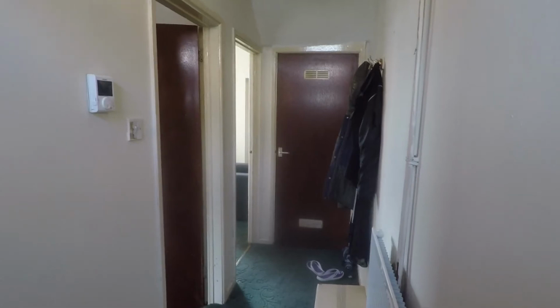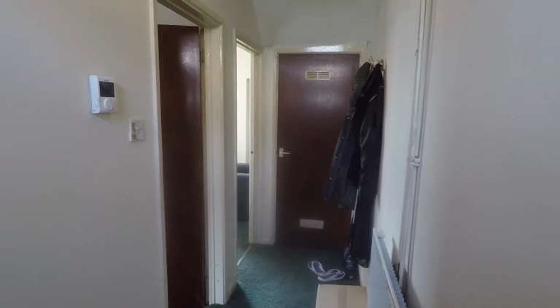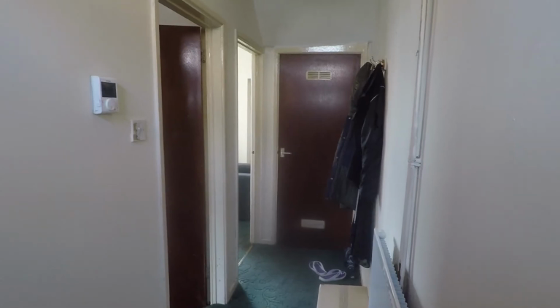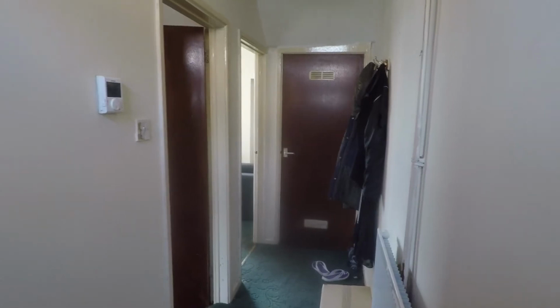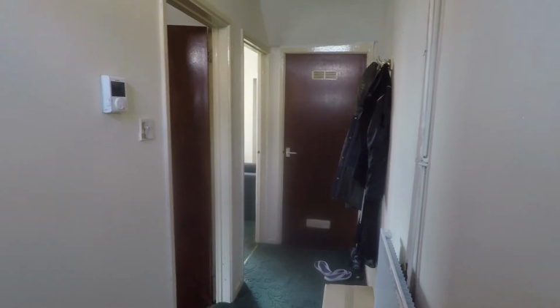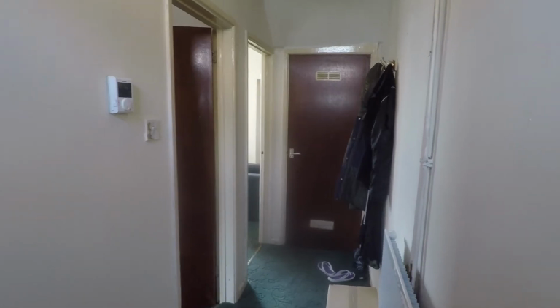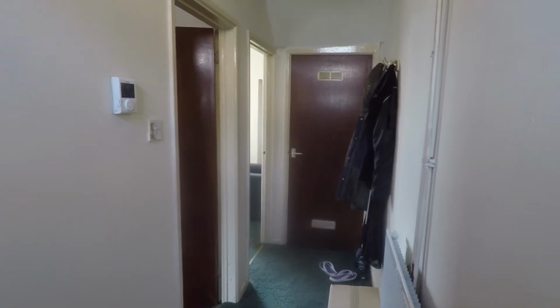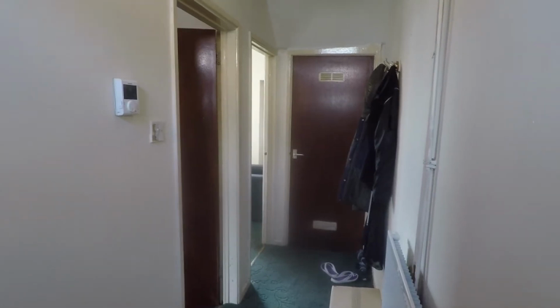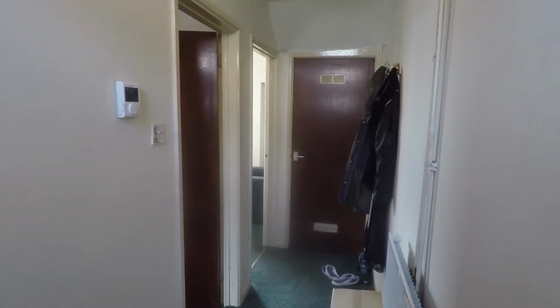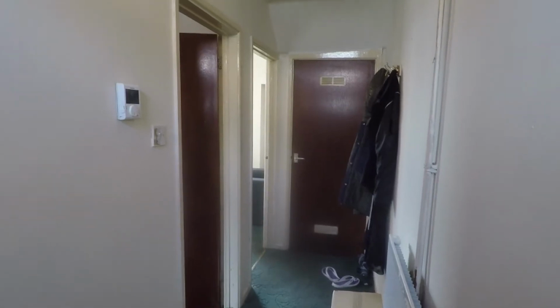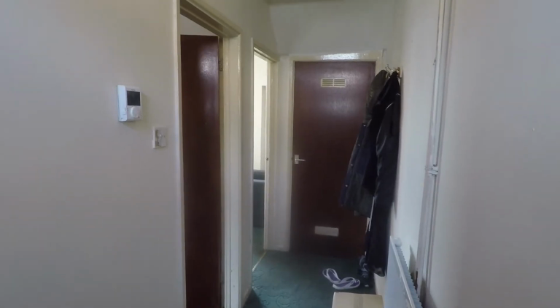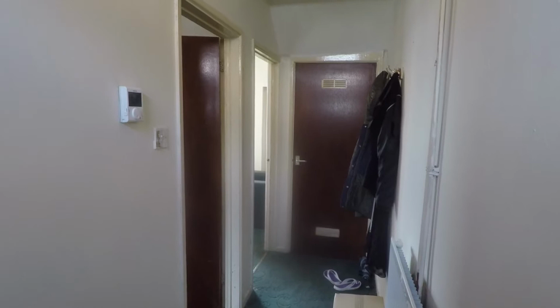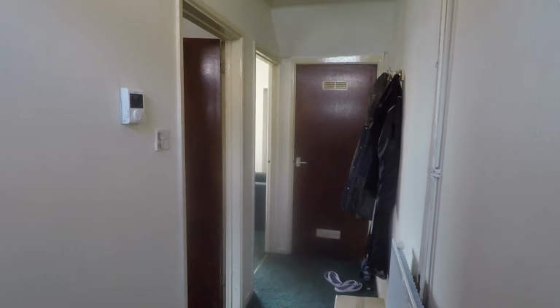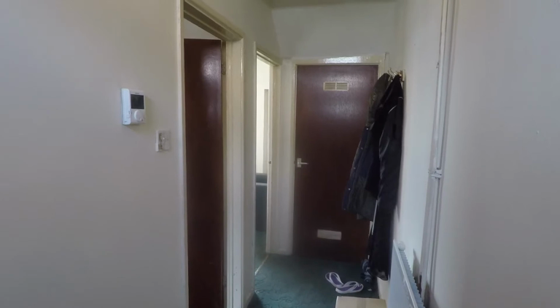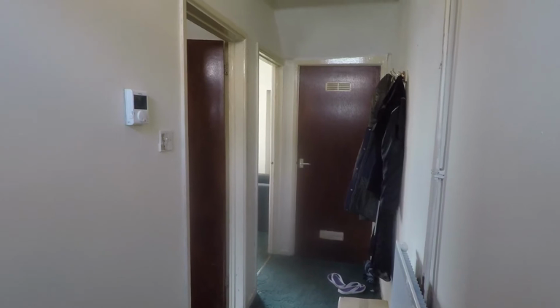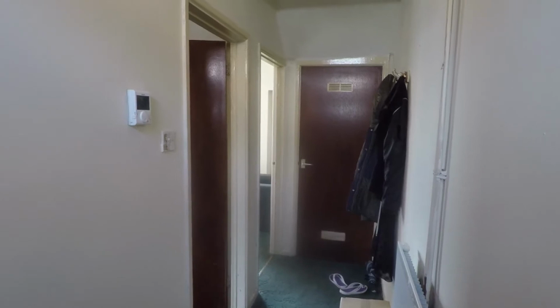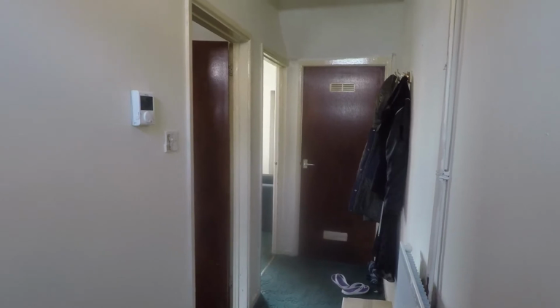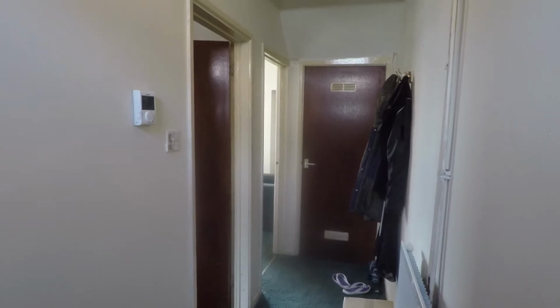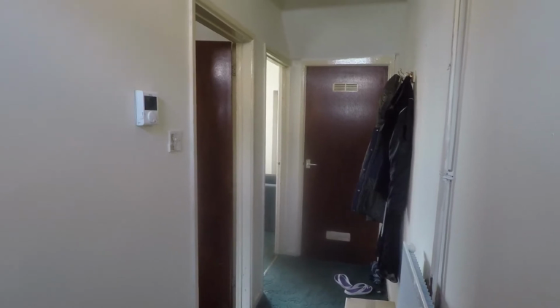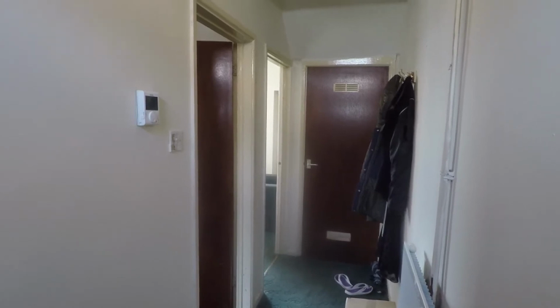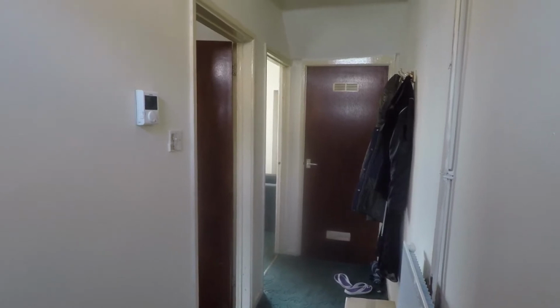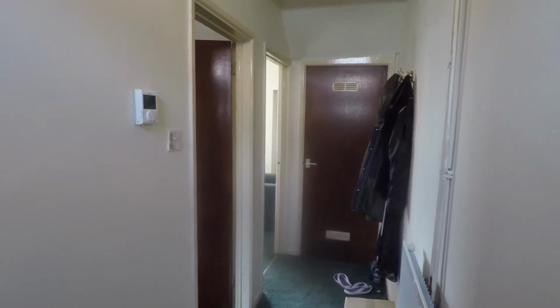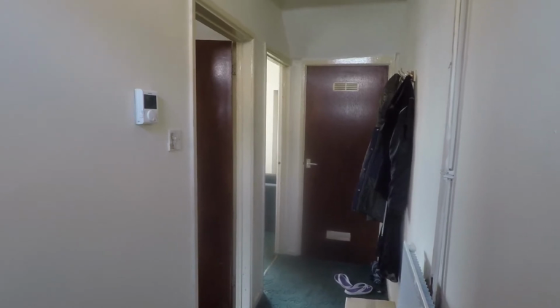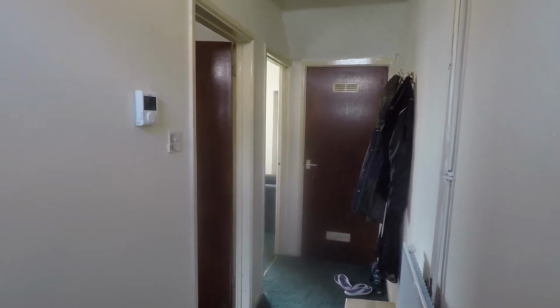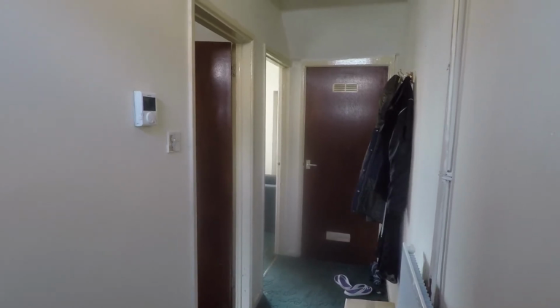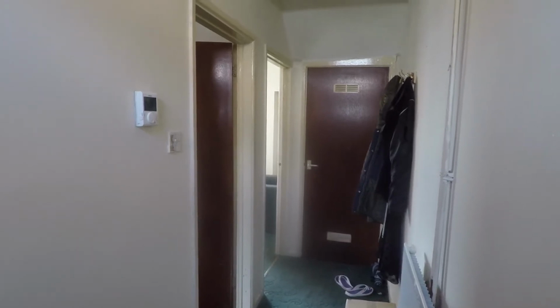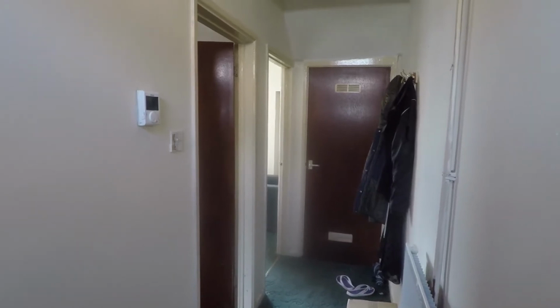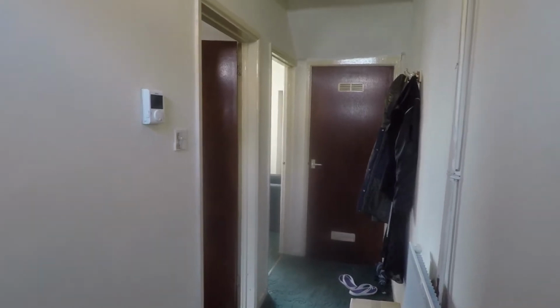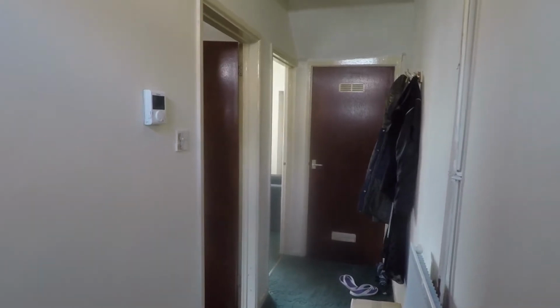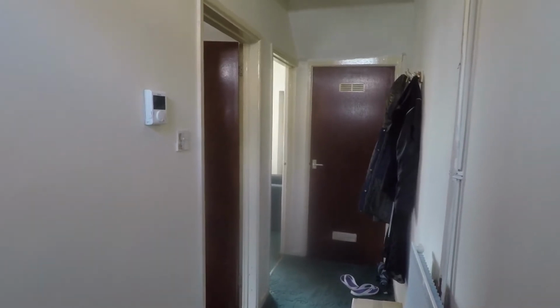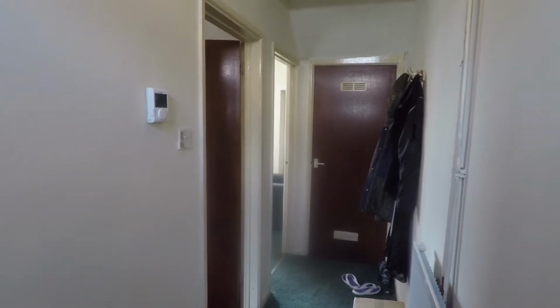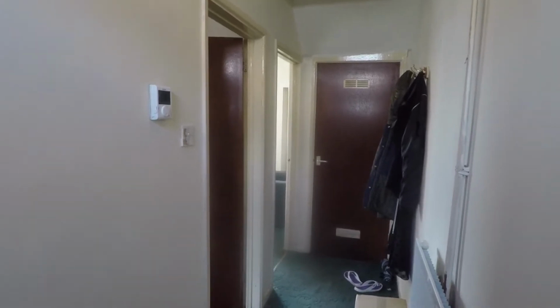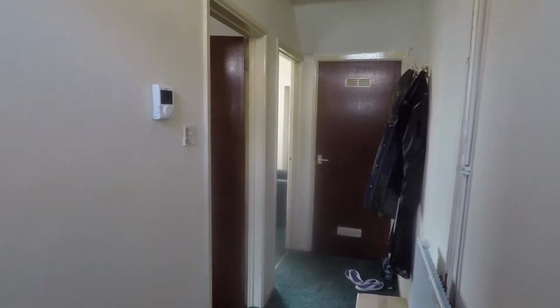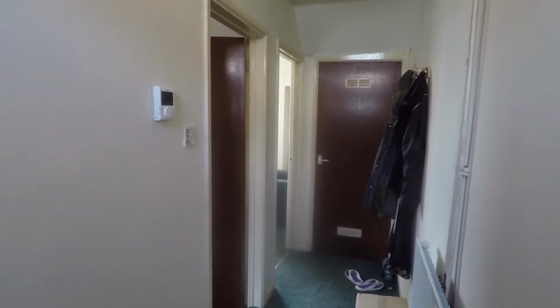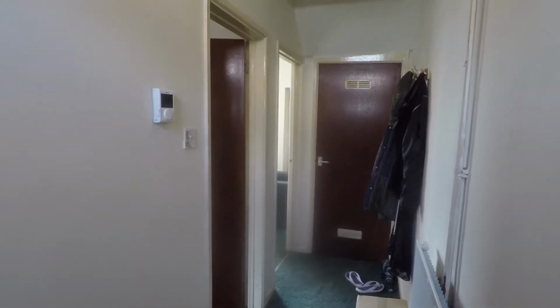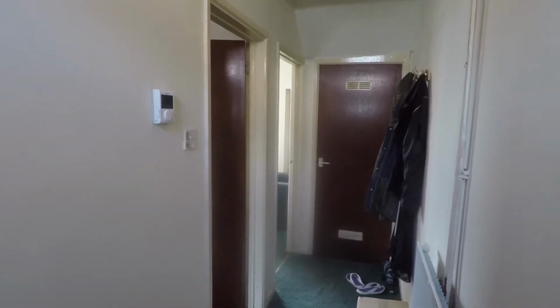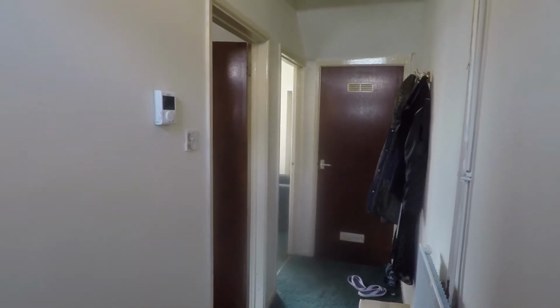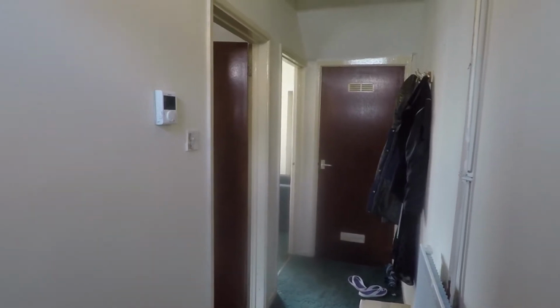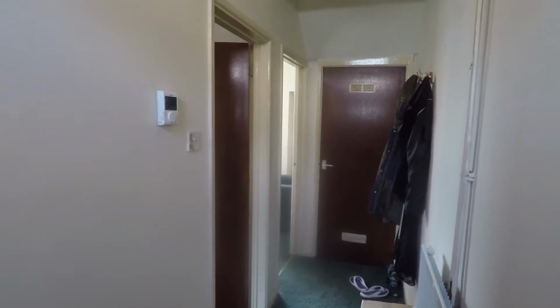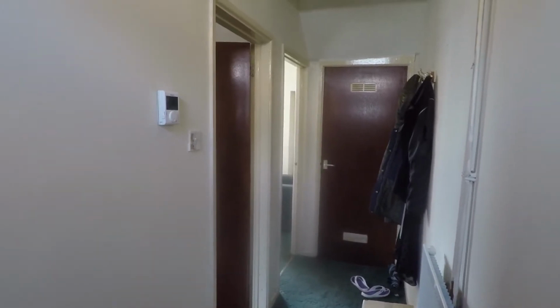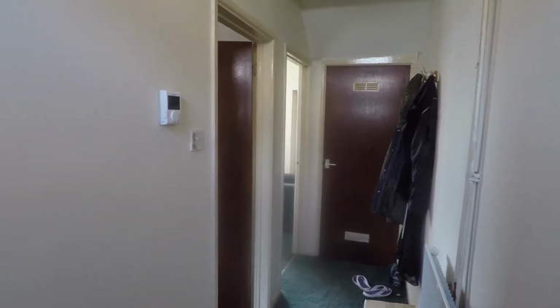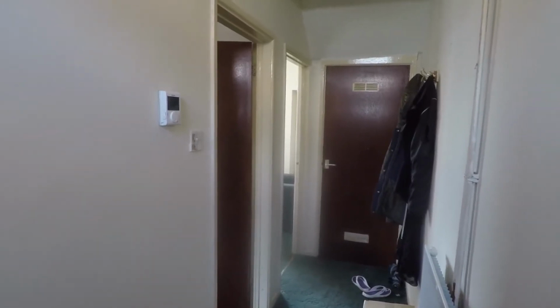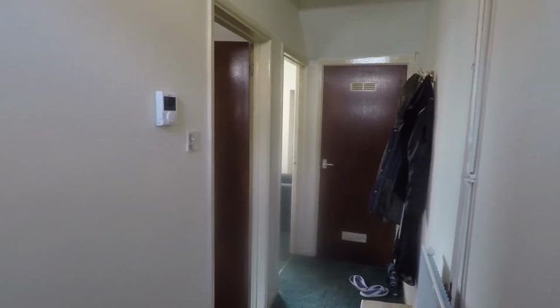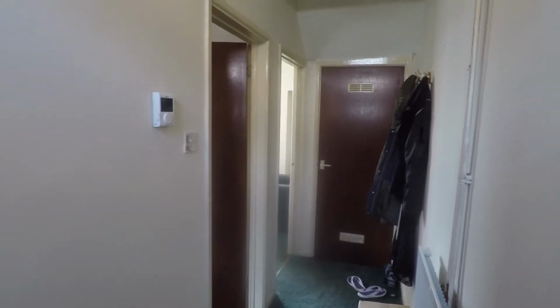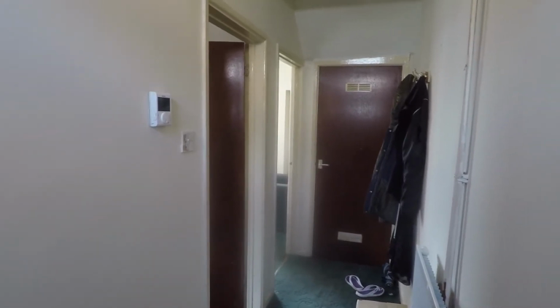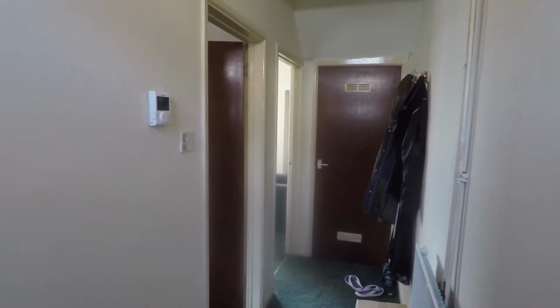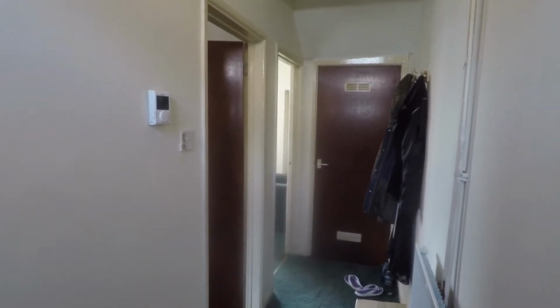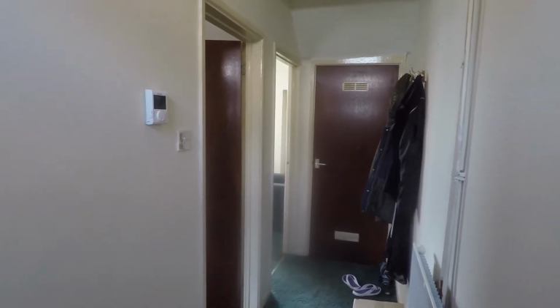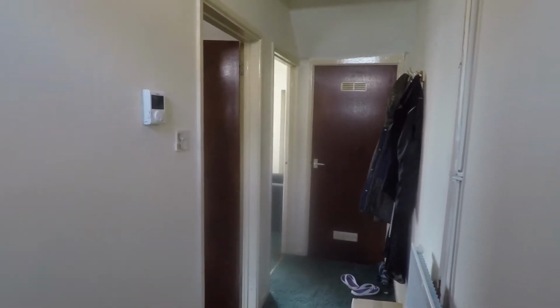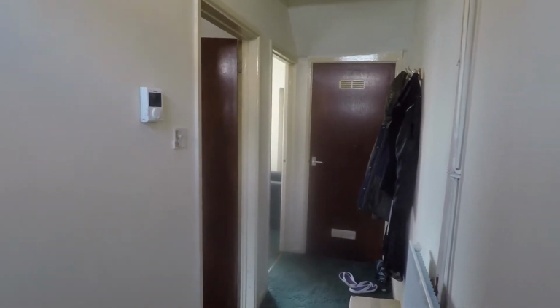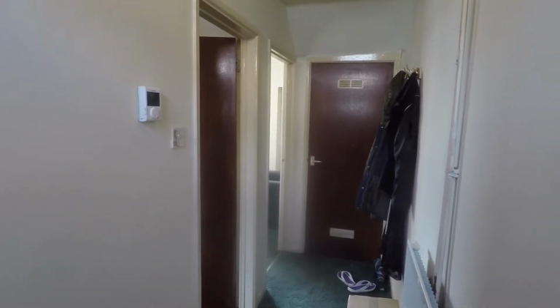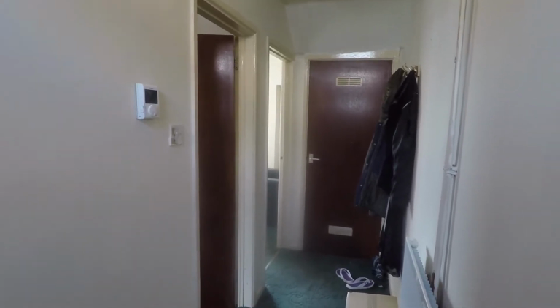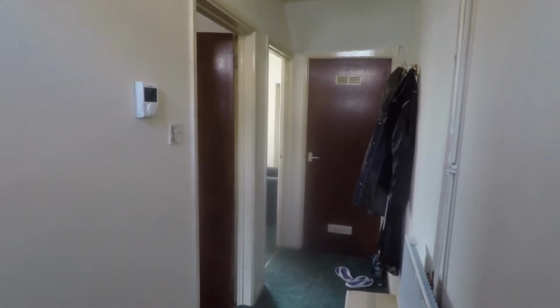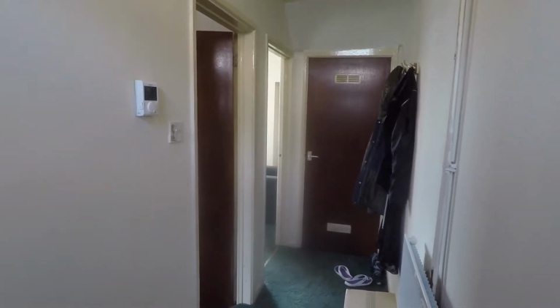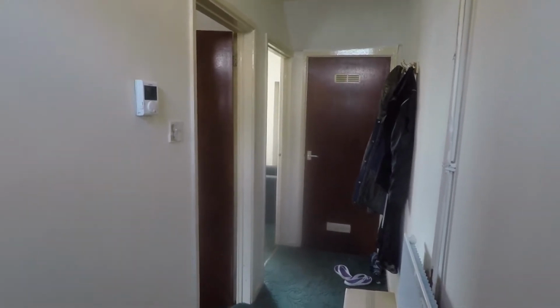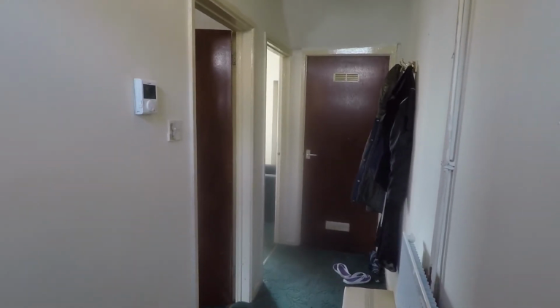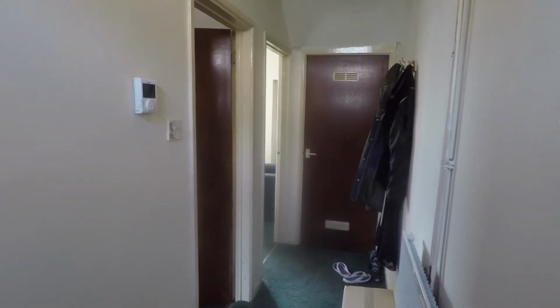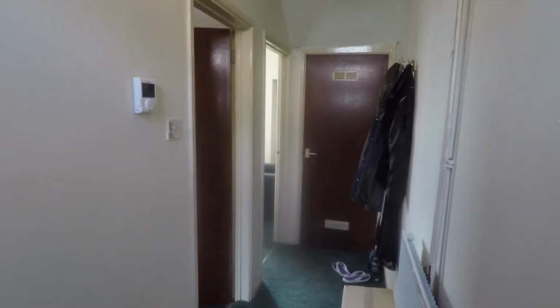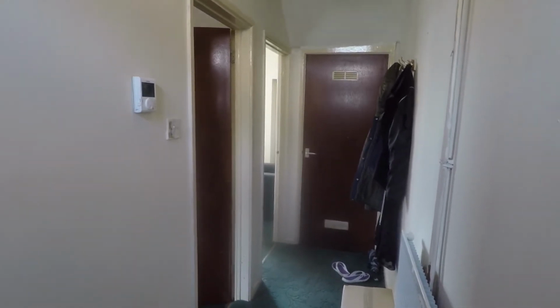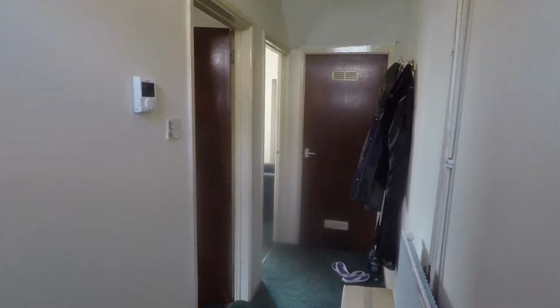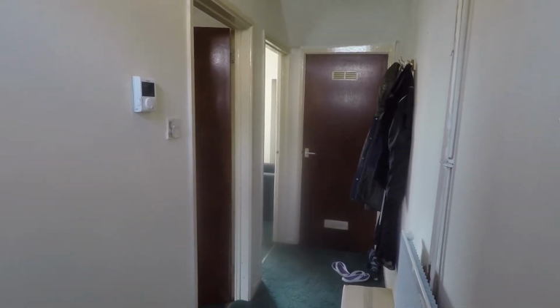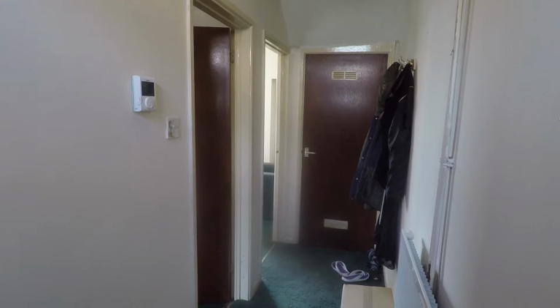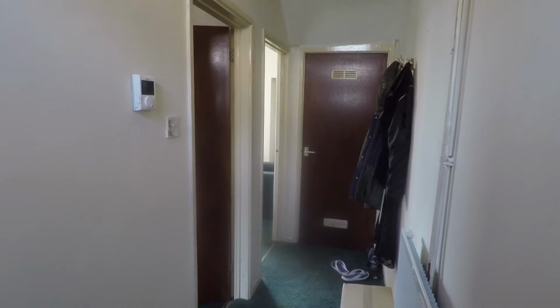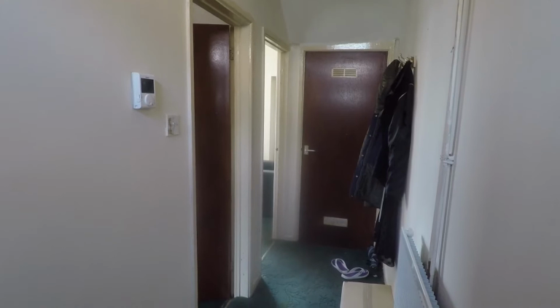Welcome to the Spookman video tour of the three bedroom terrace property situated on Cromwell Road in Risker.